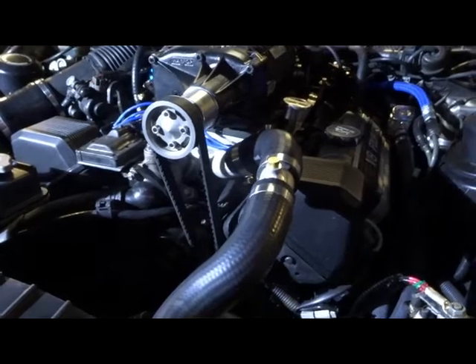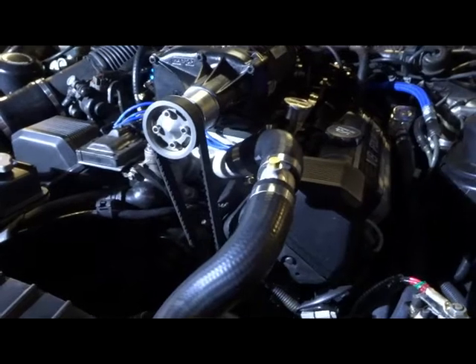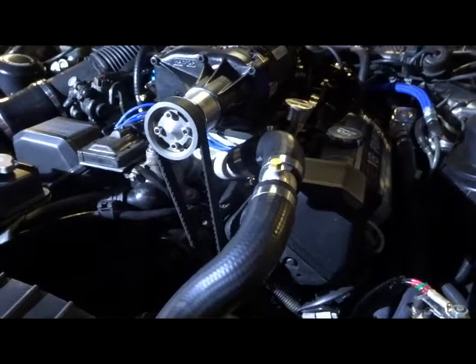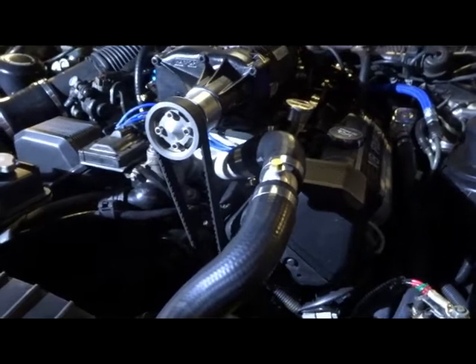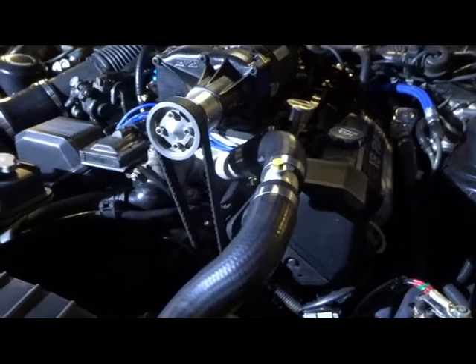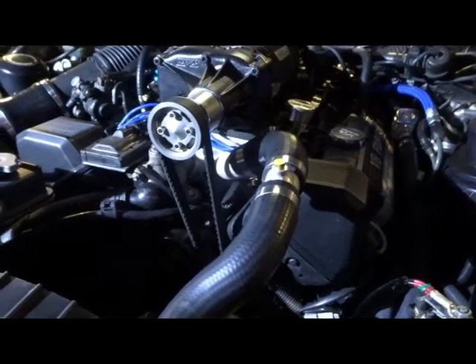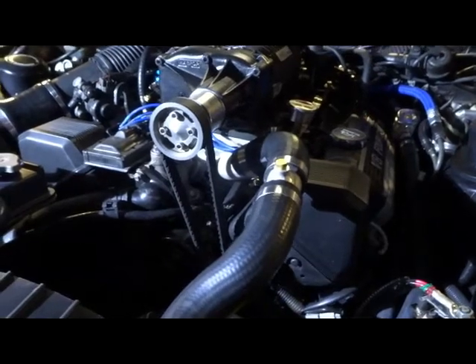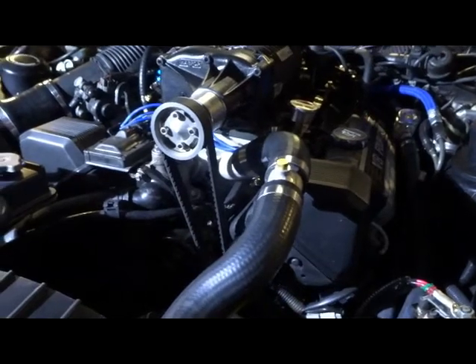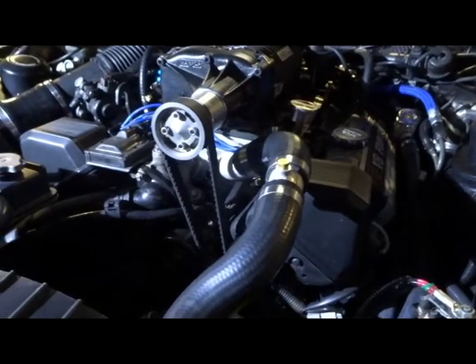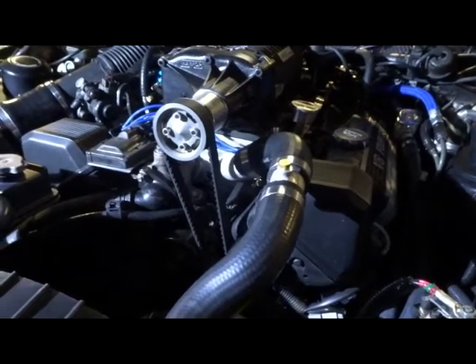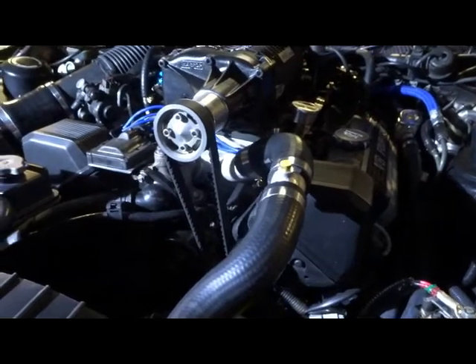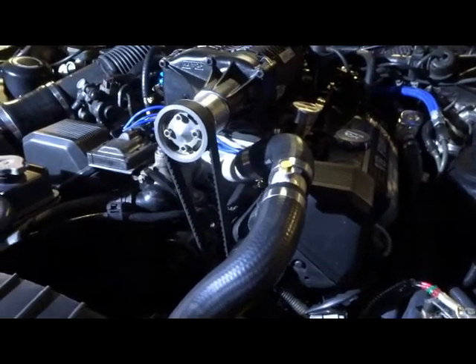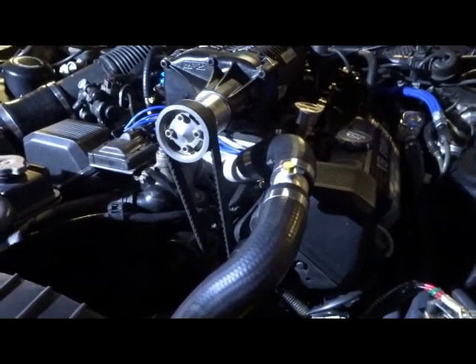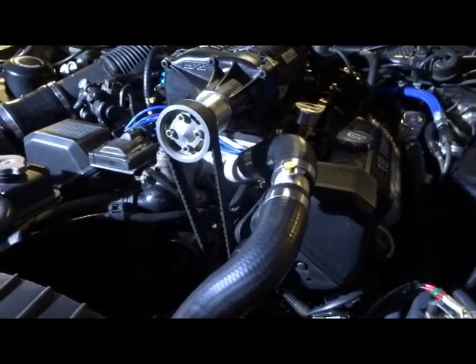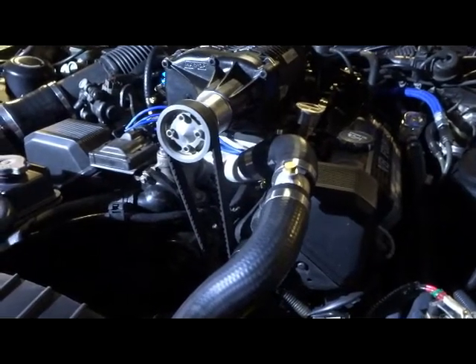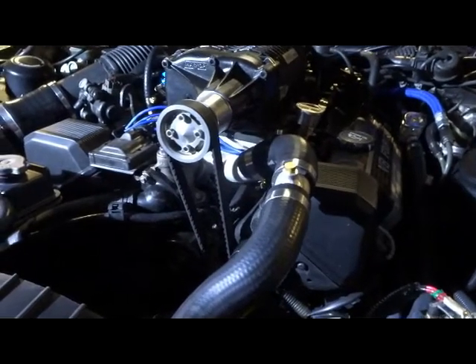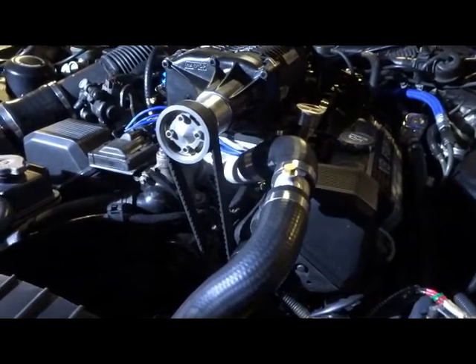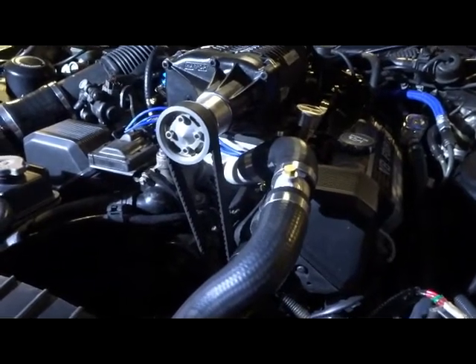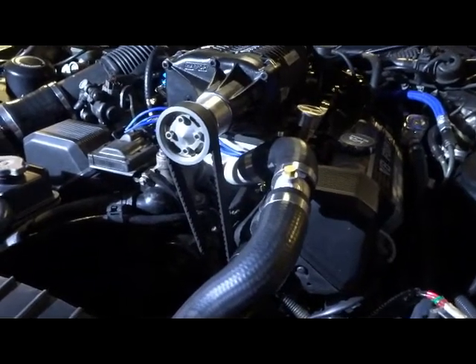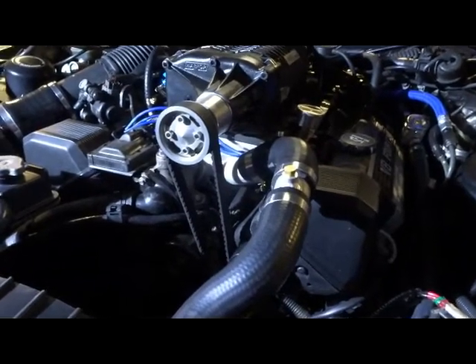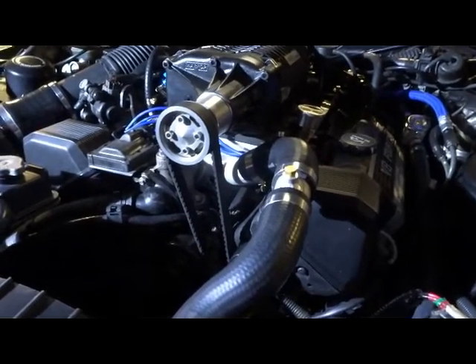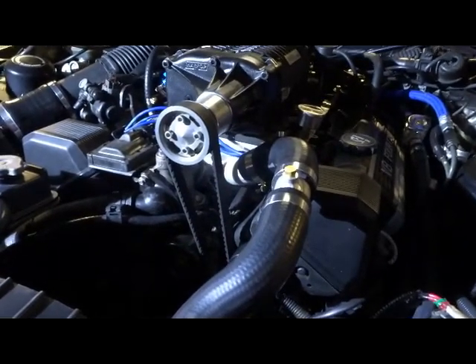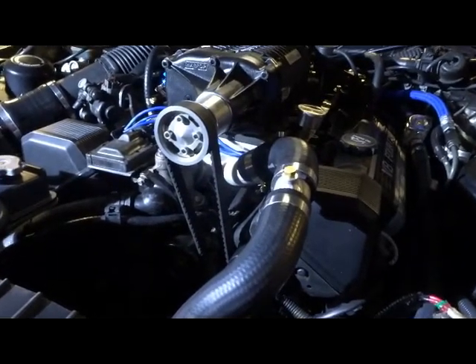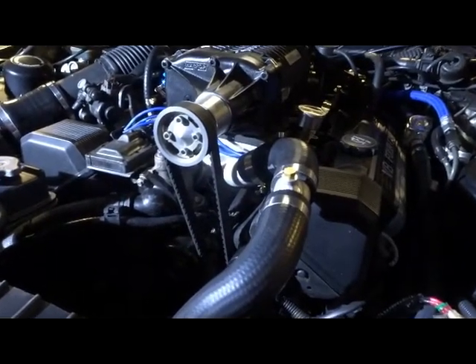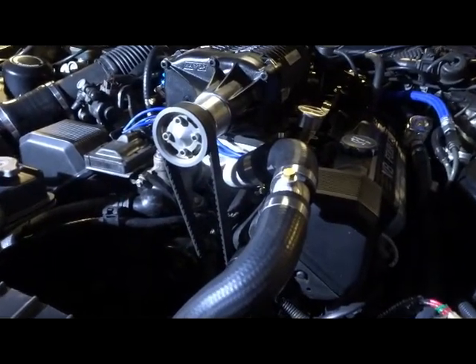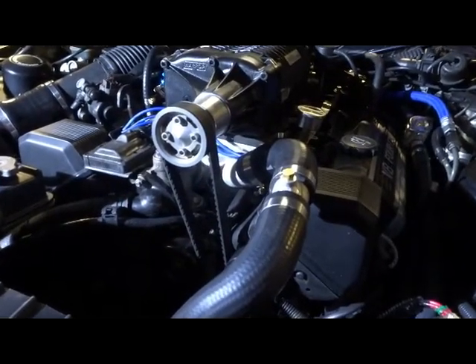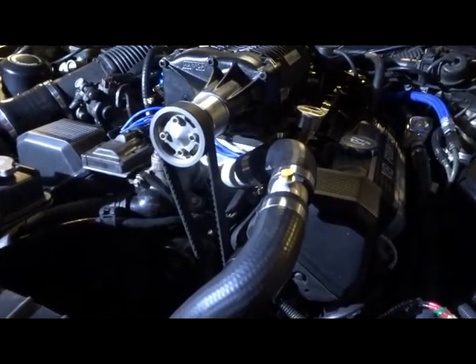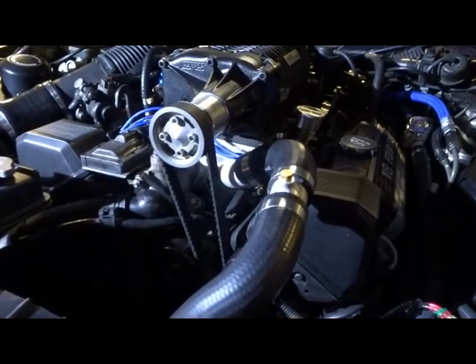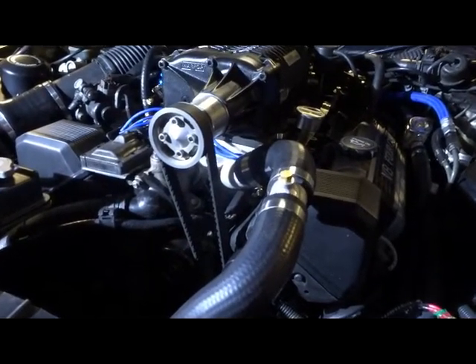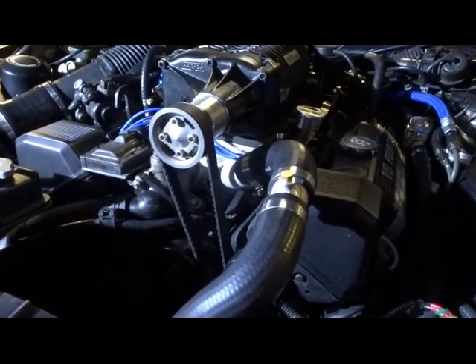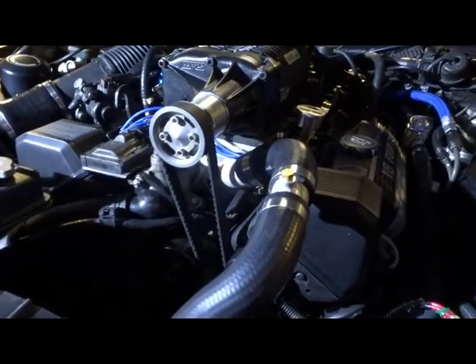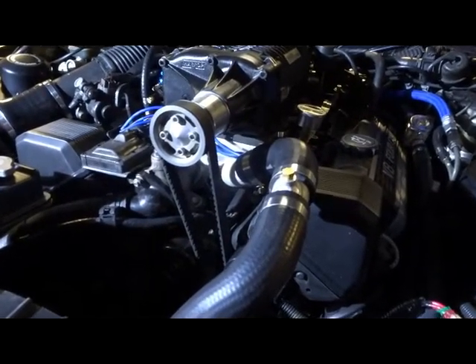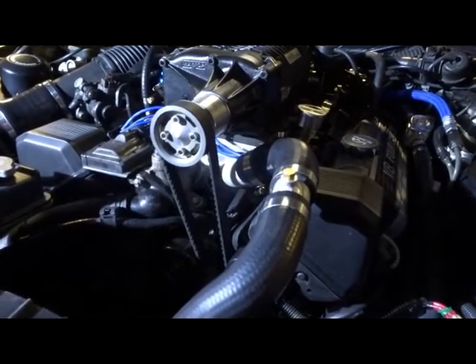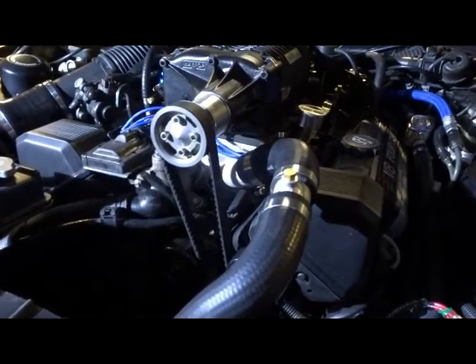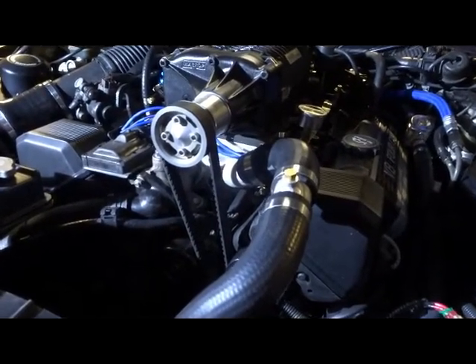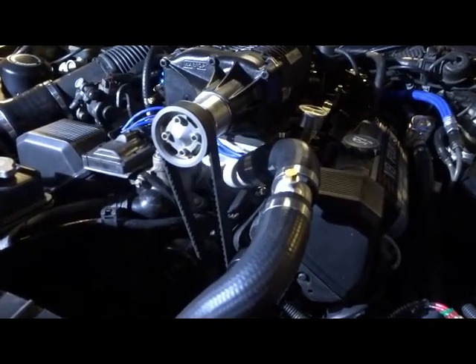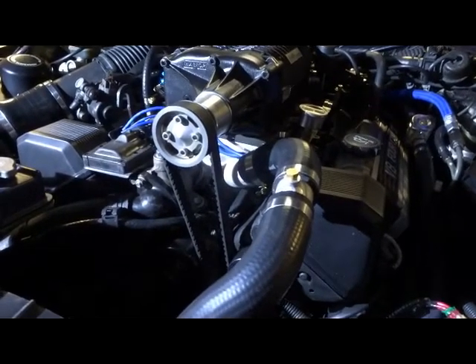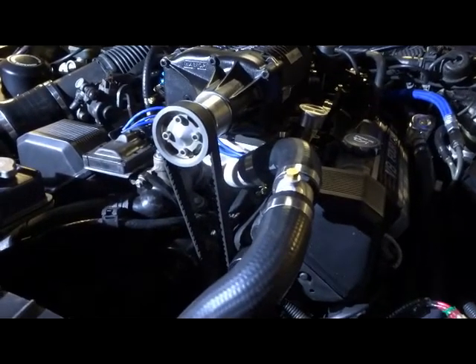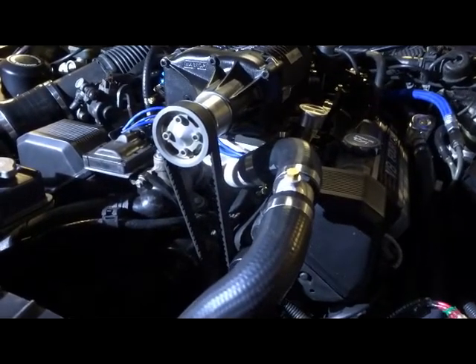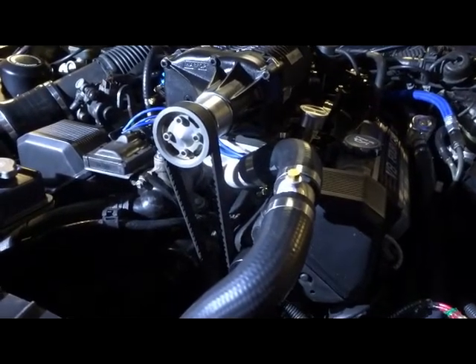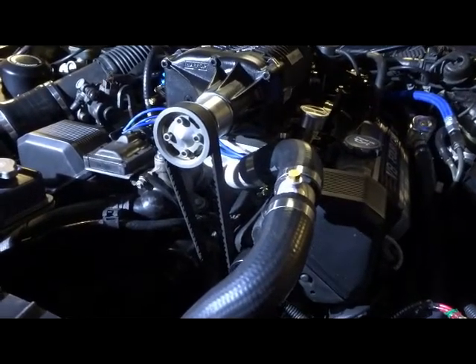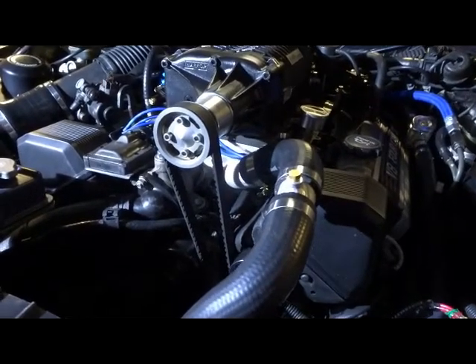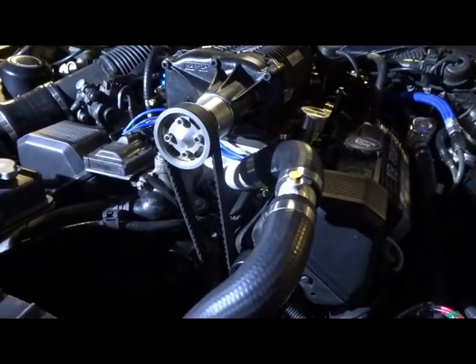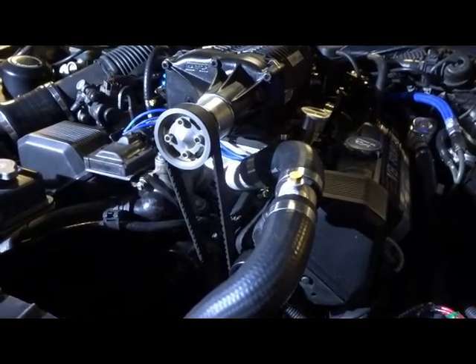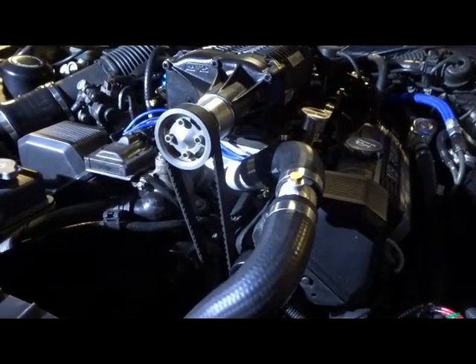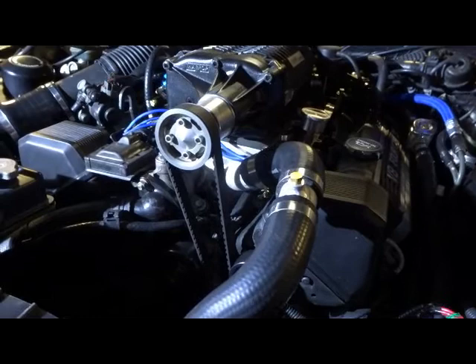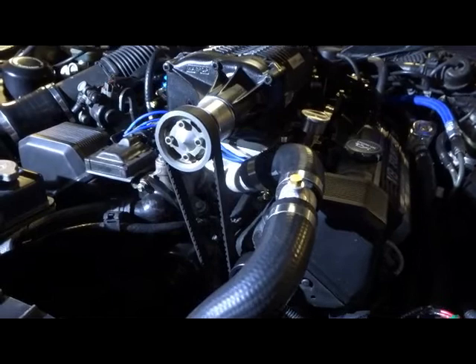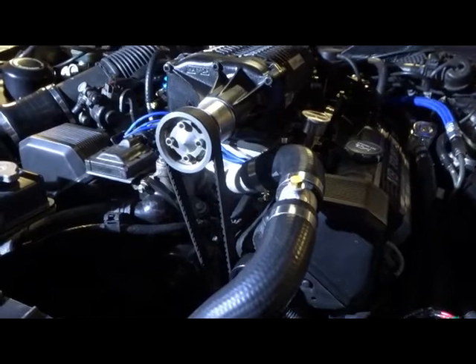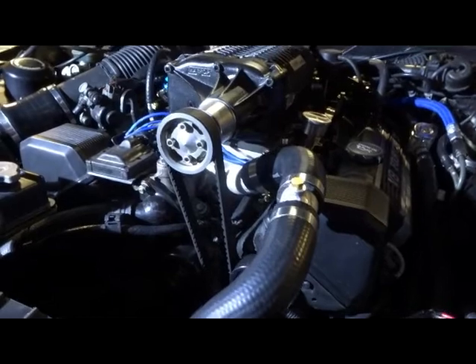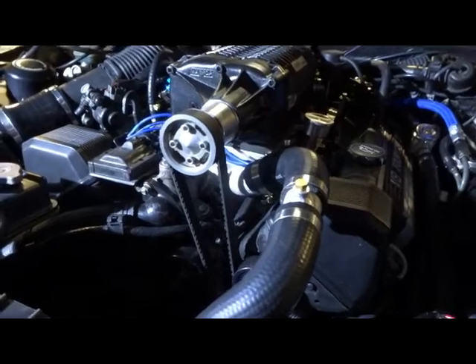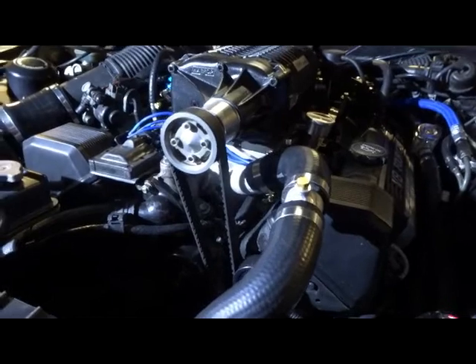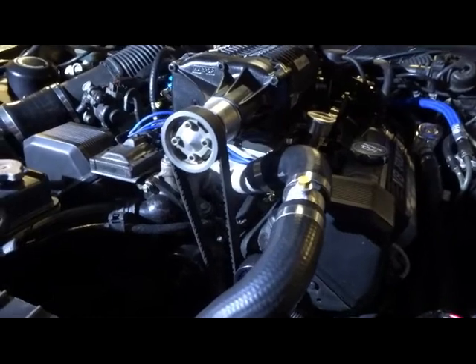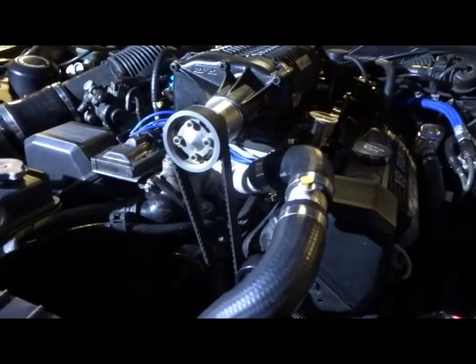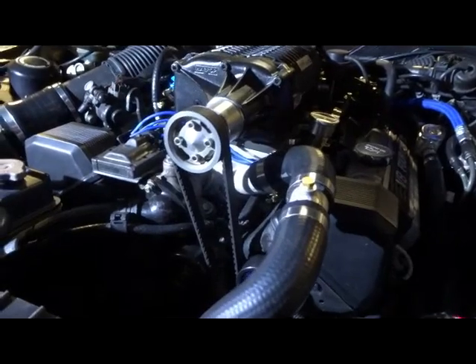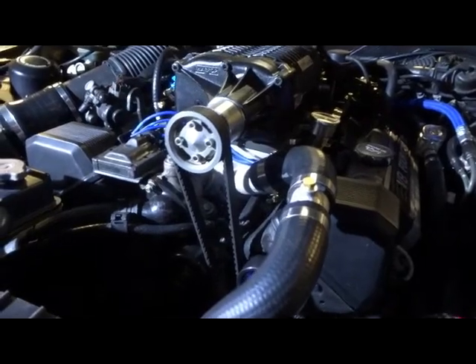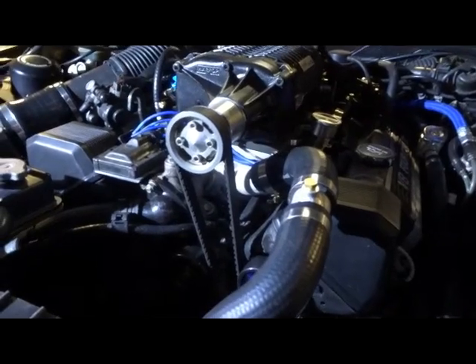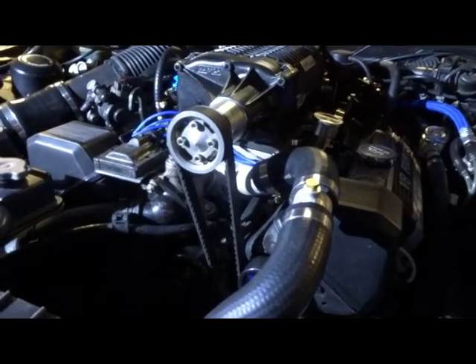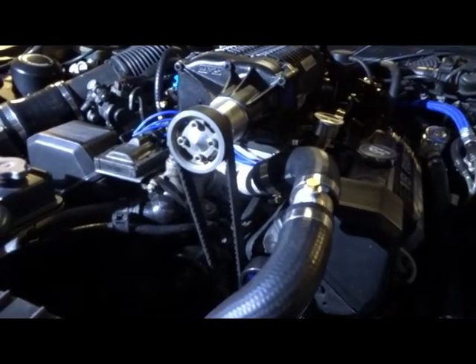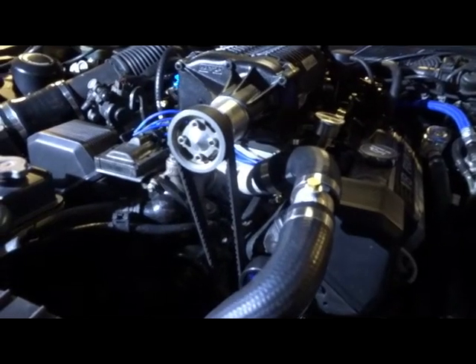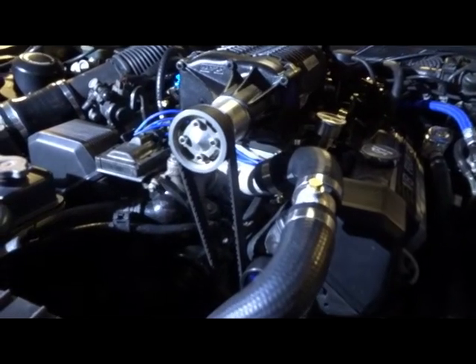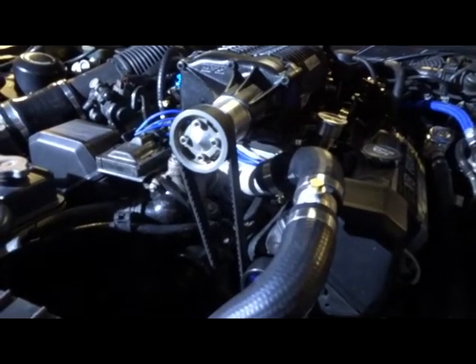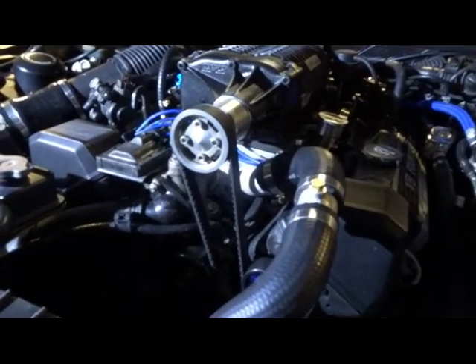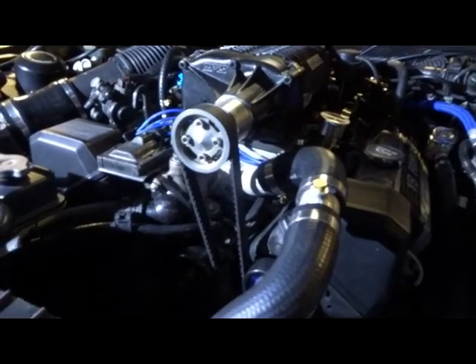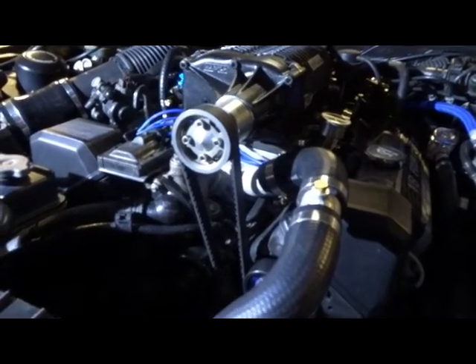Bullitt Cars — talk to the boys there. Not a bad modification.